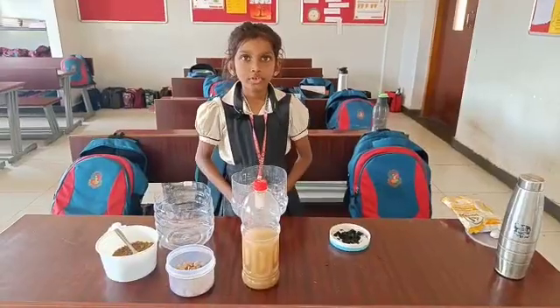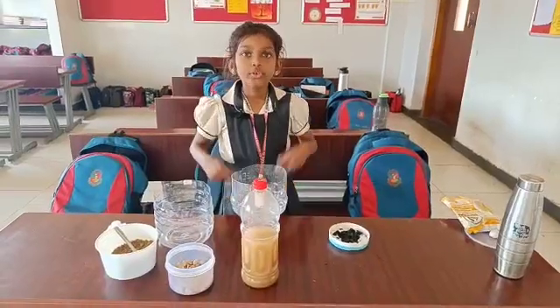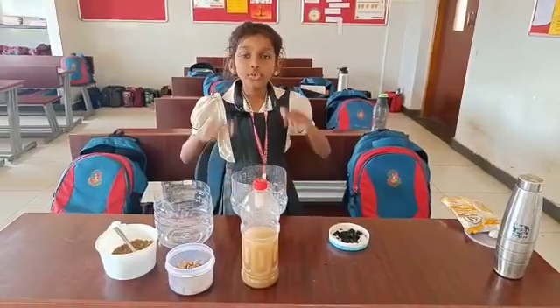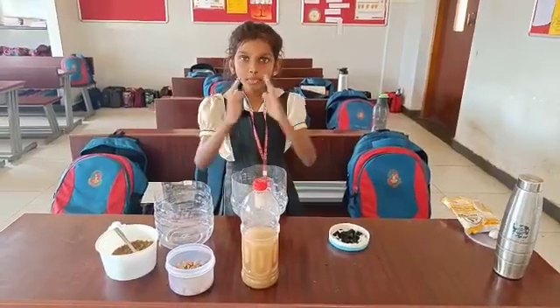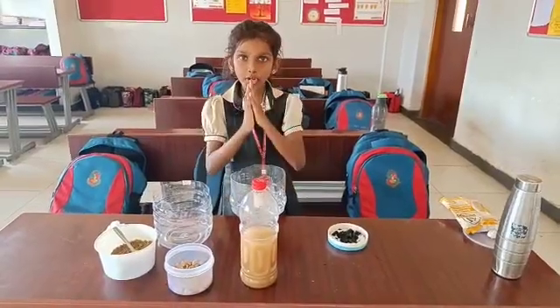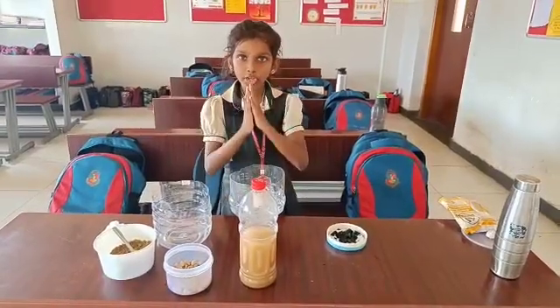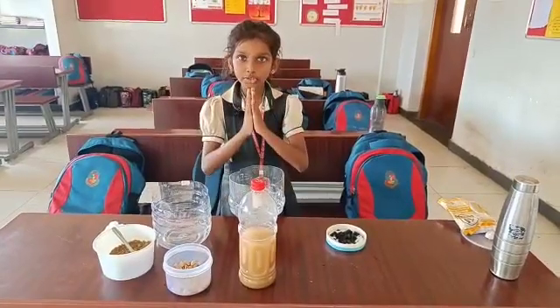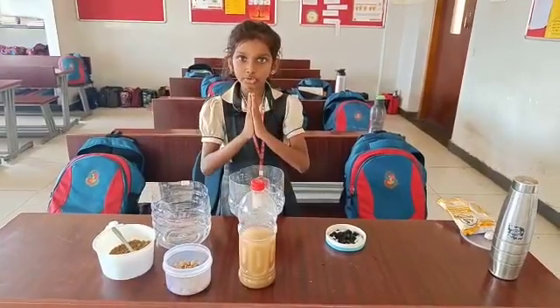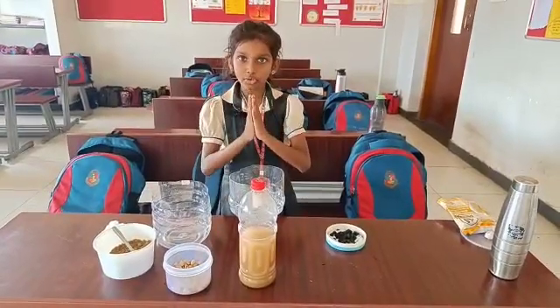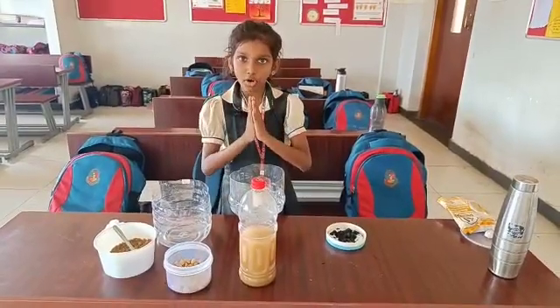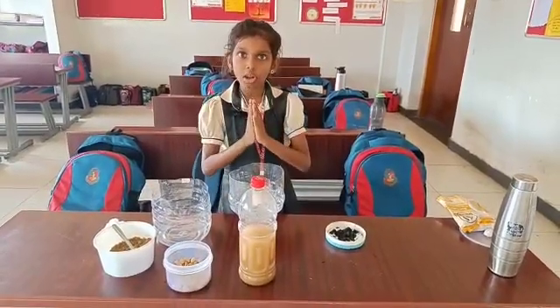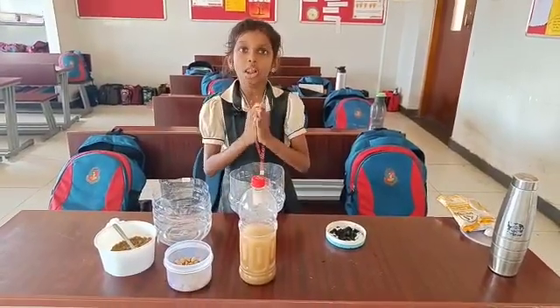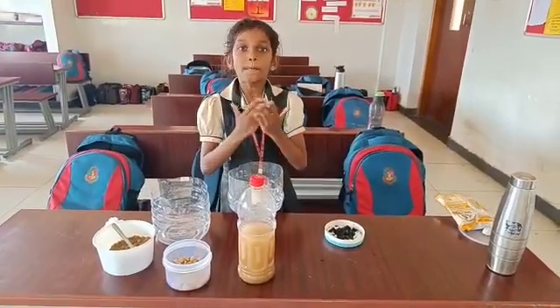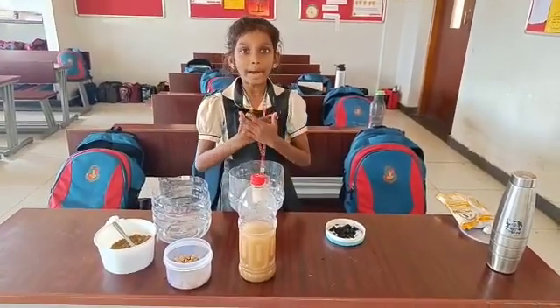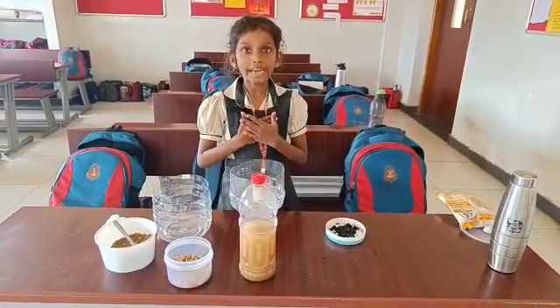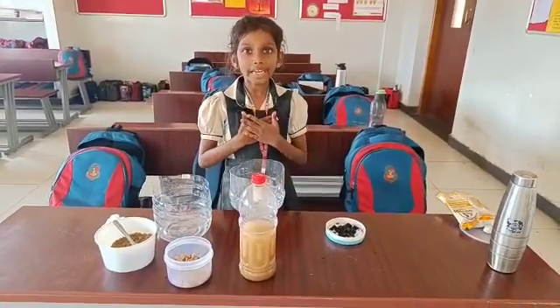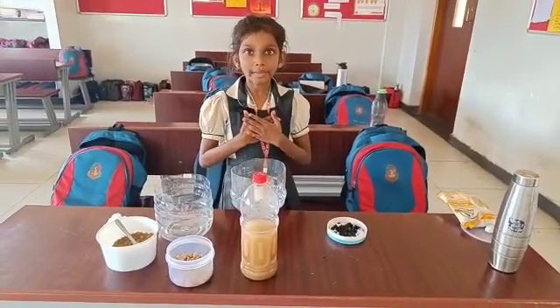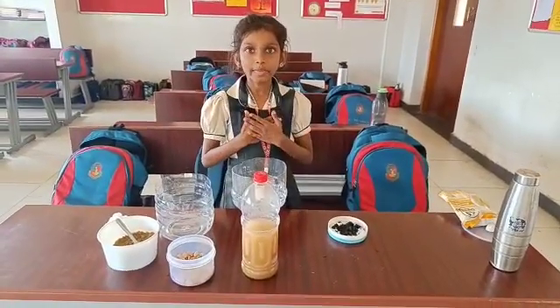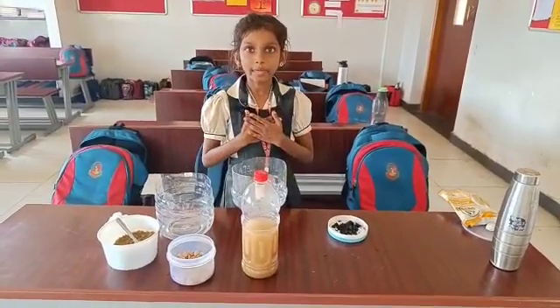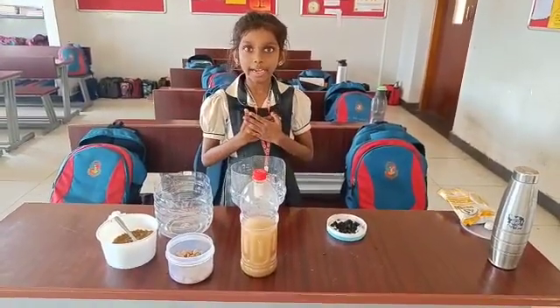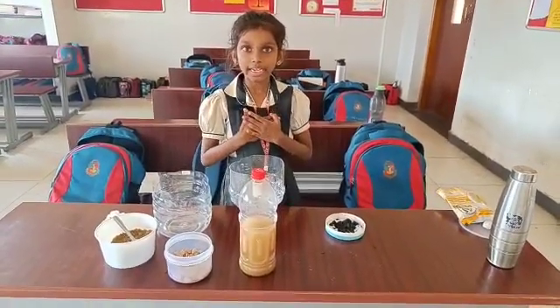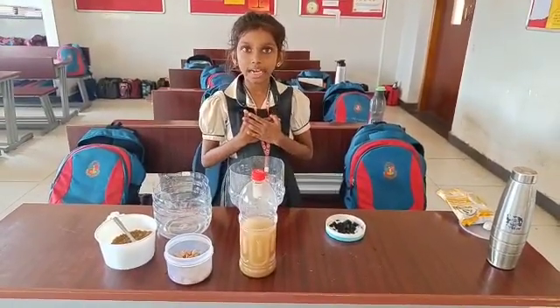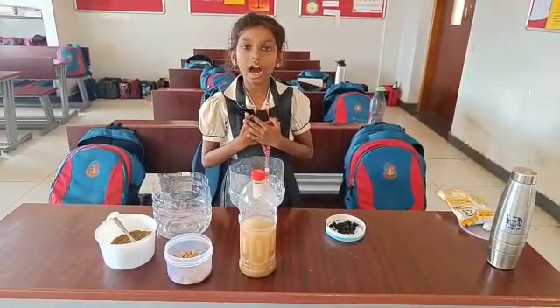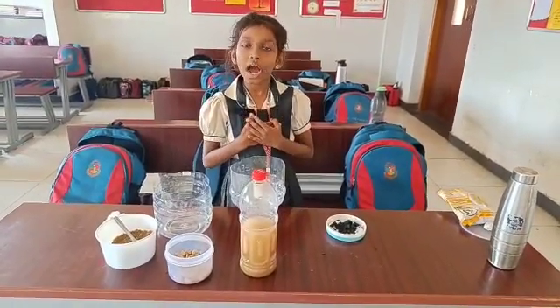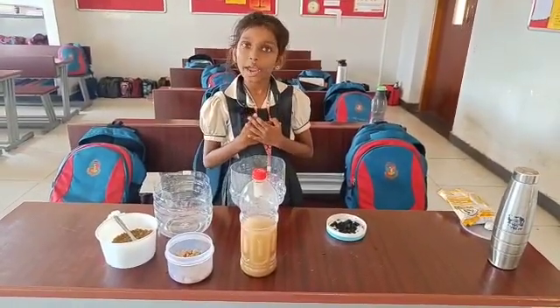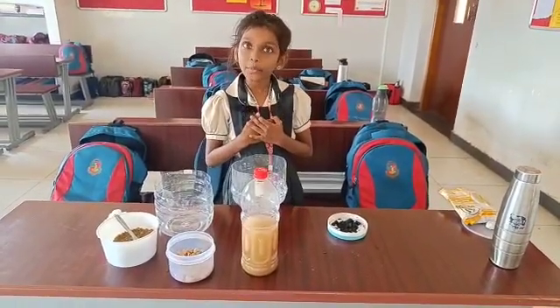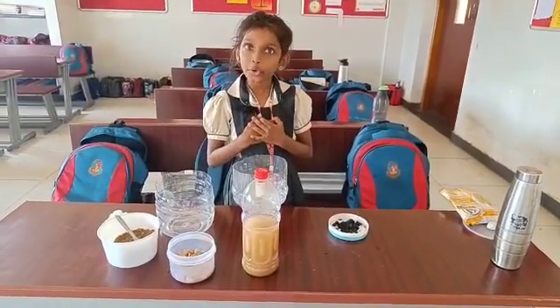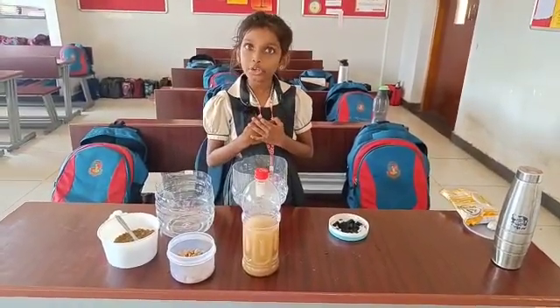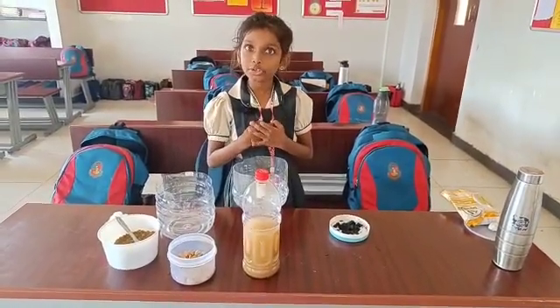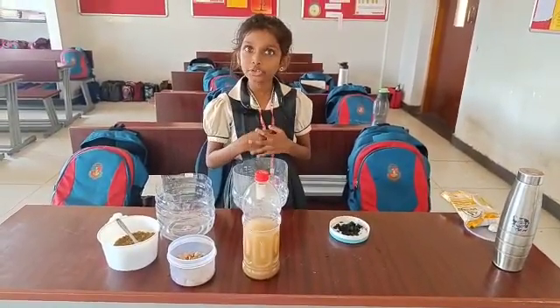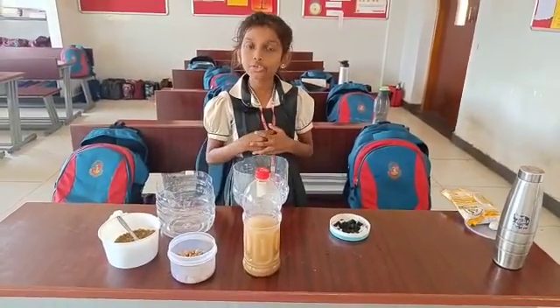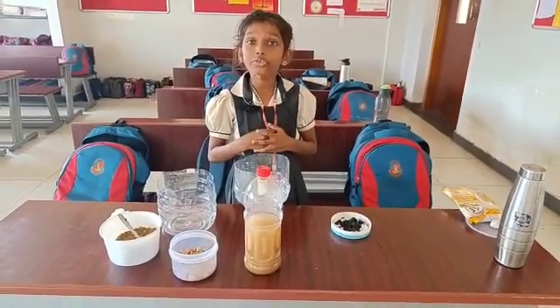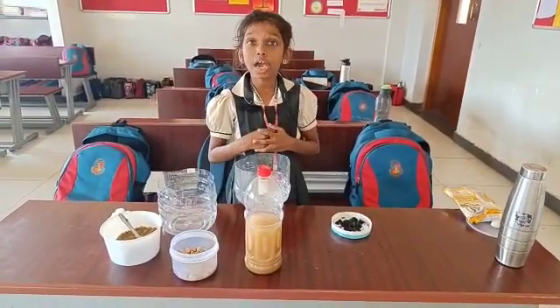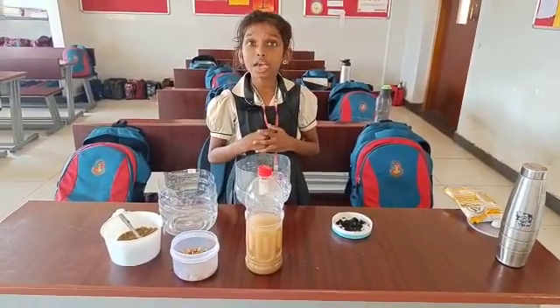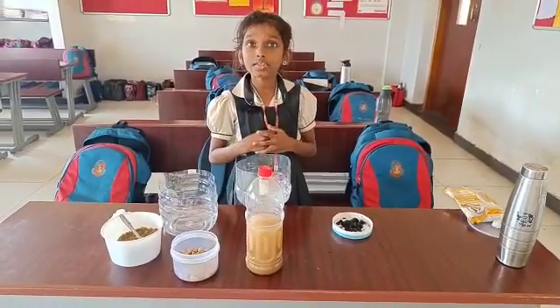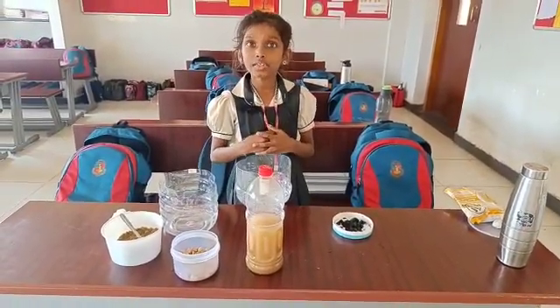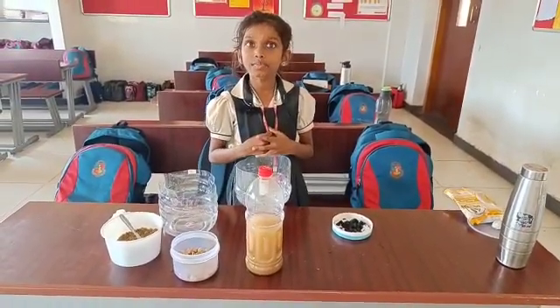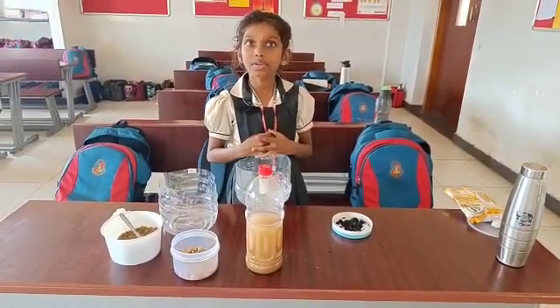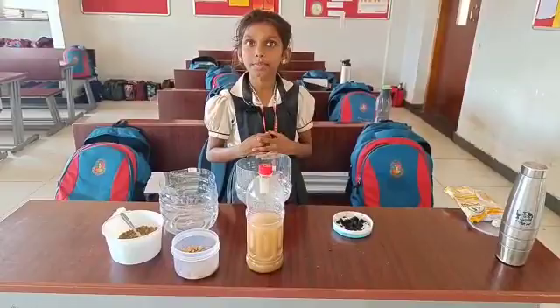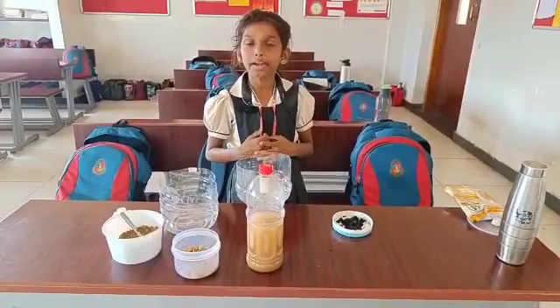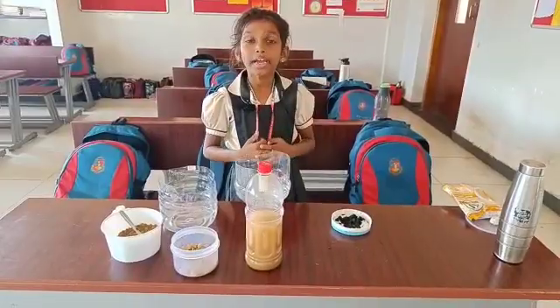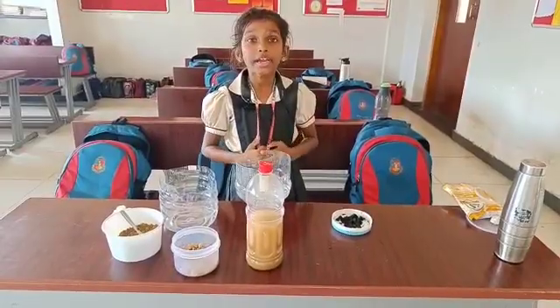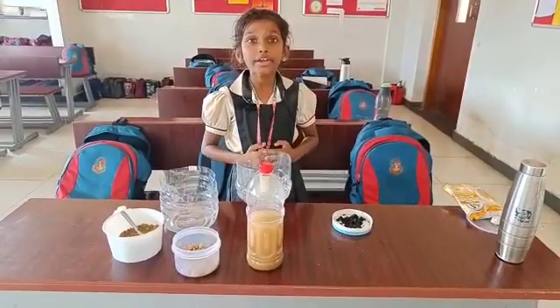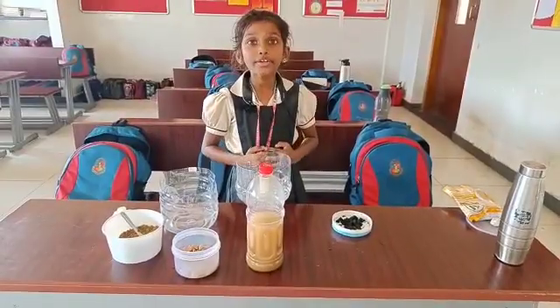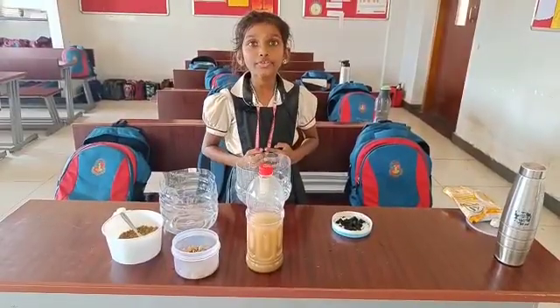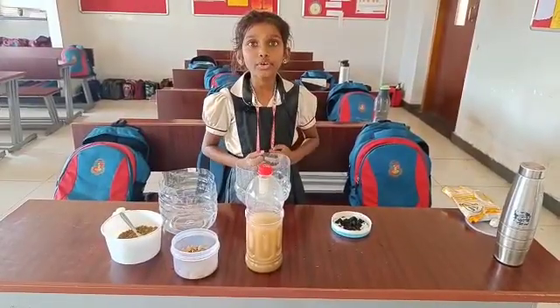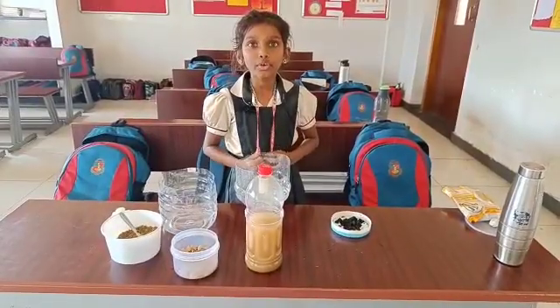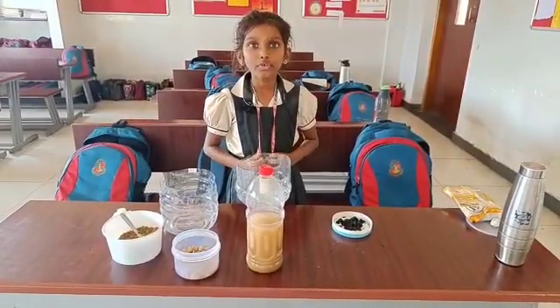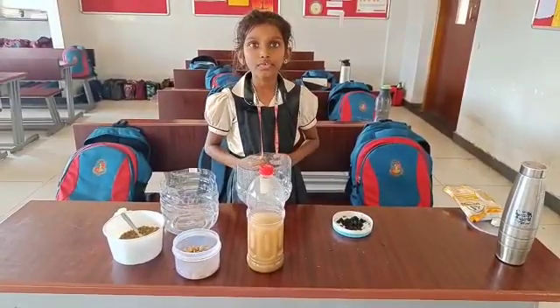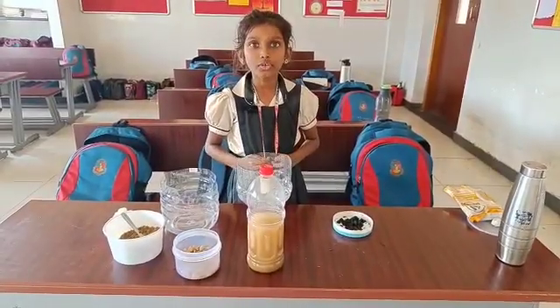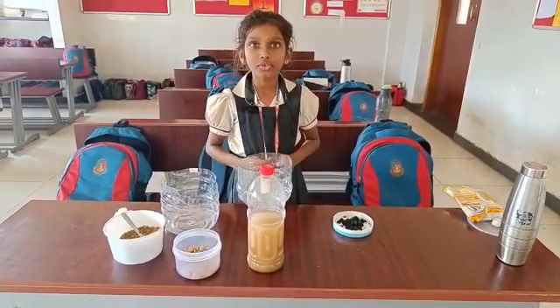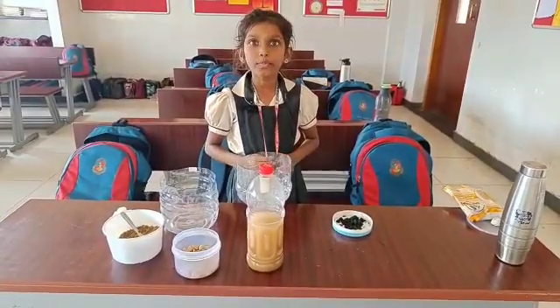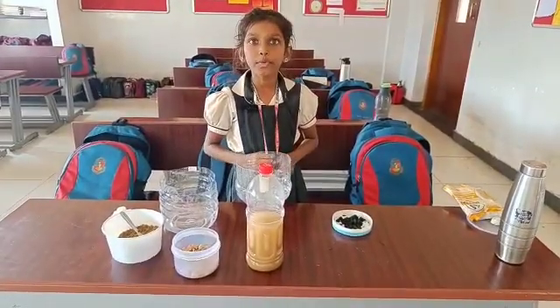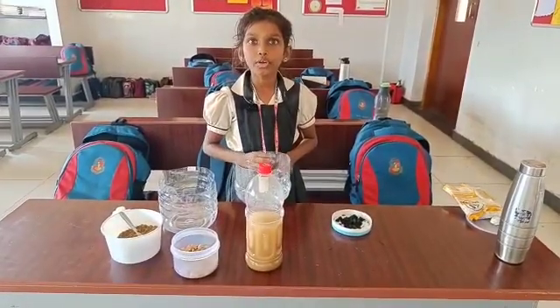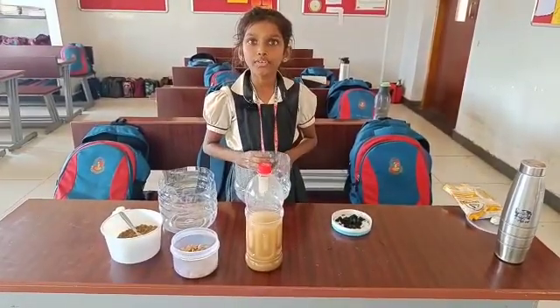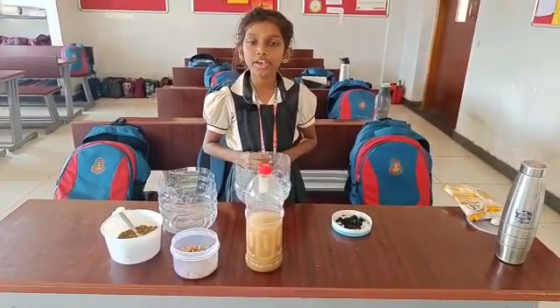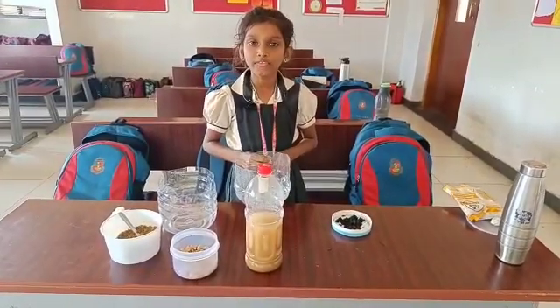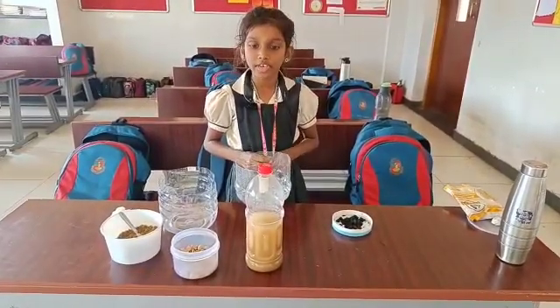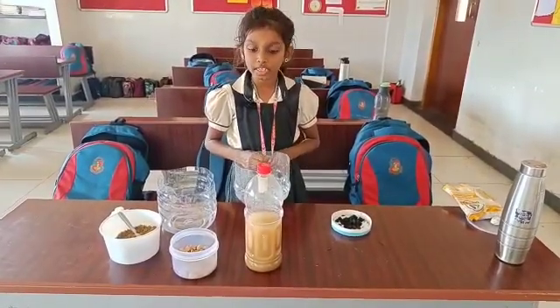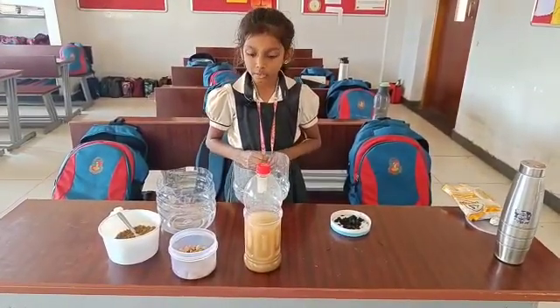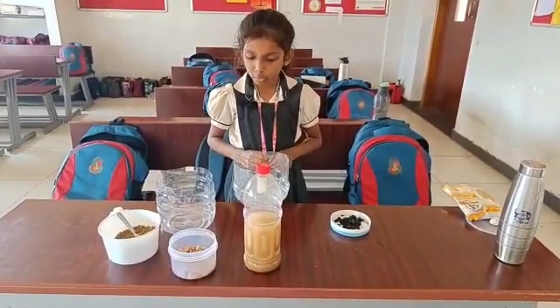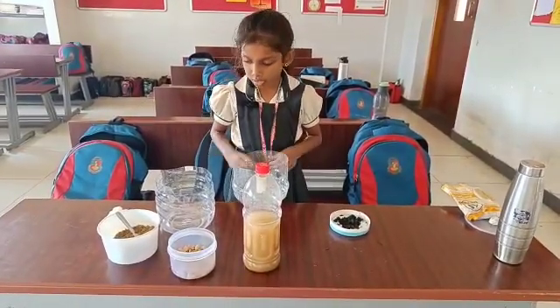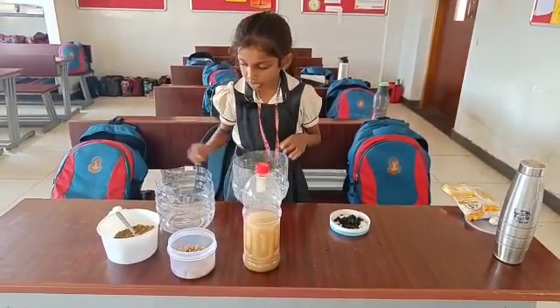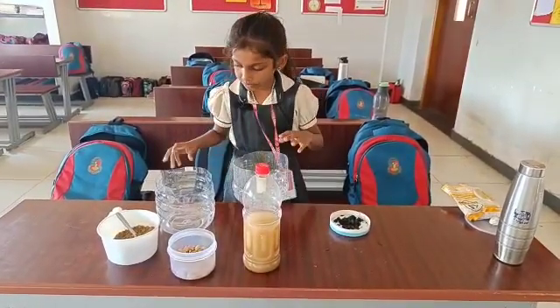Good morning to all. My name is Pranika. I am going to do a science experiment. It is so useful to purify waste water.